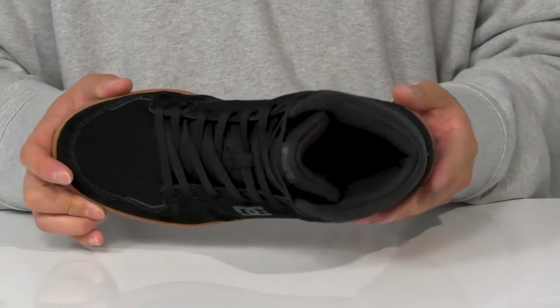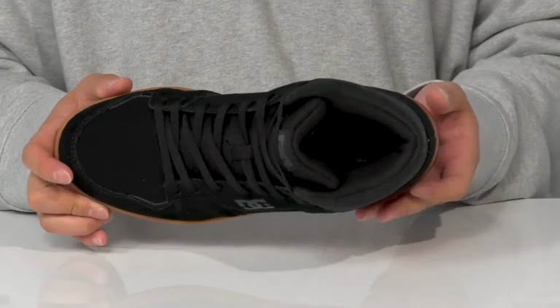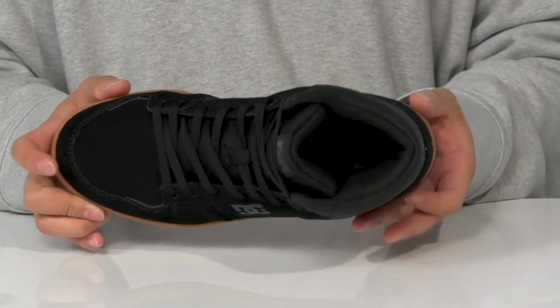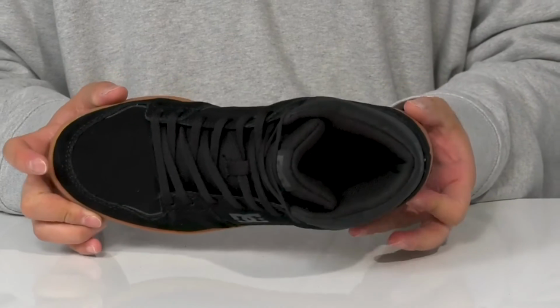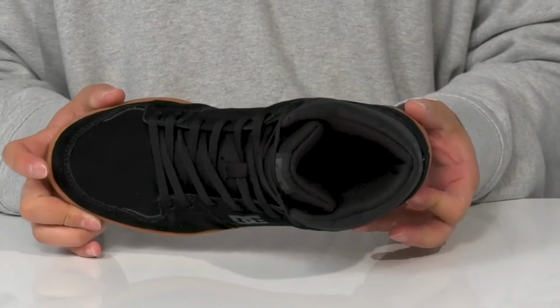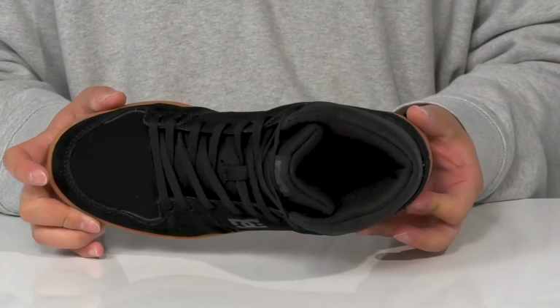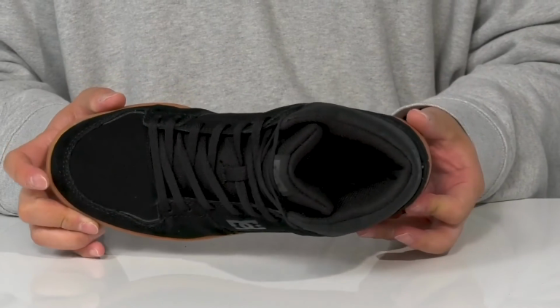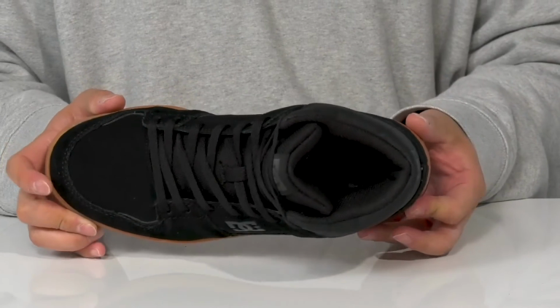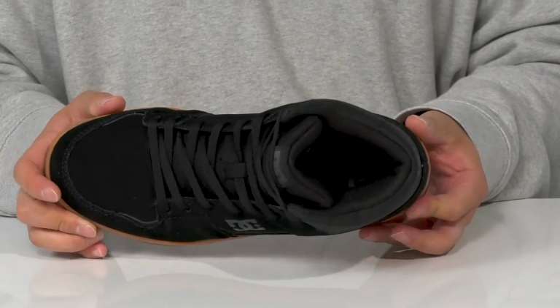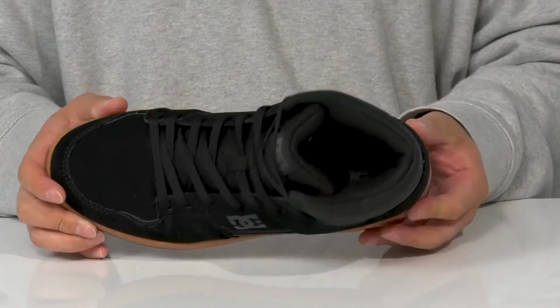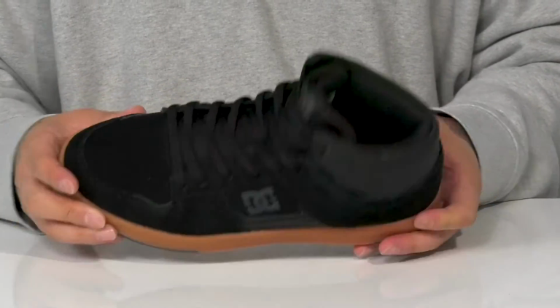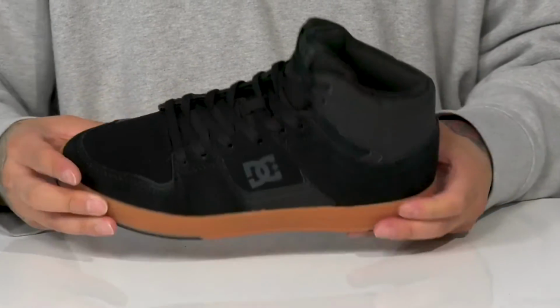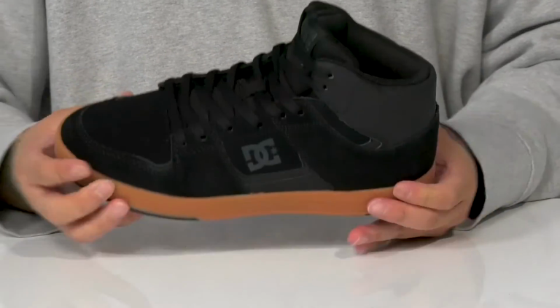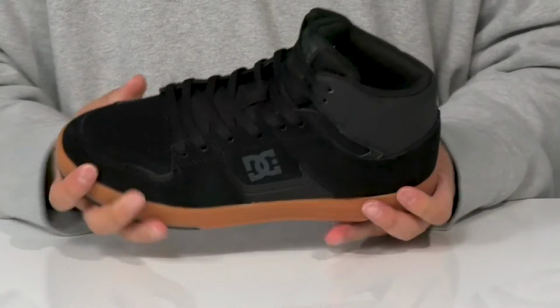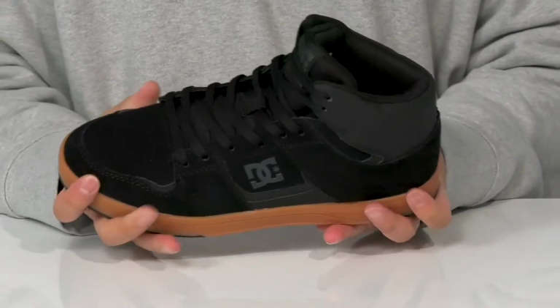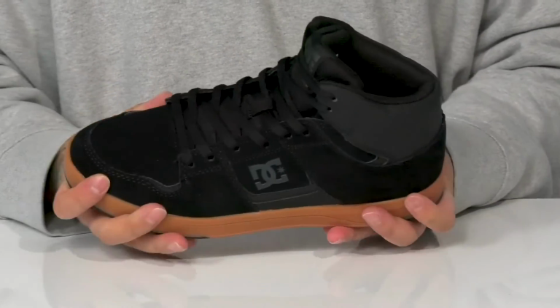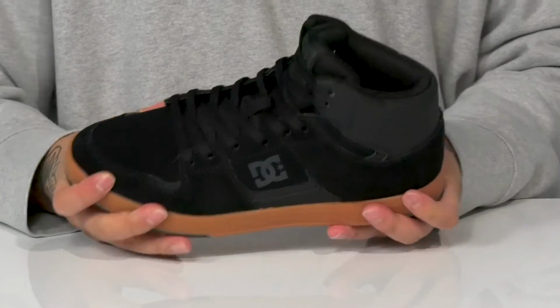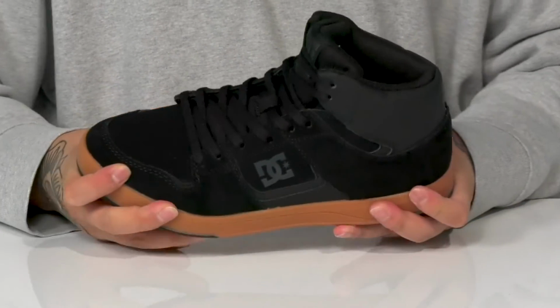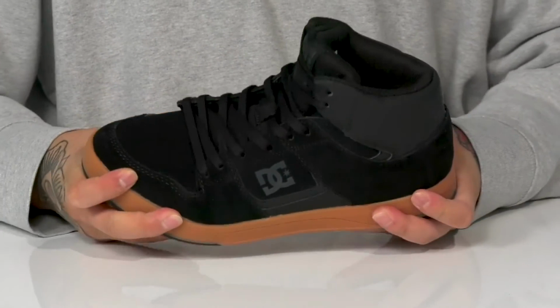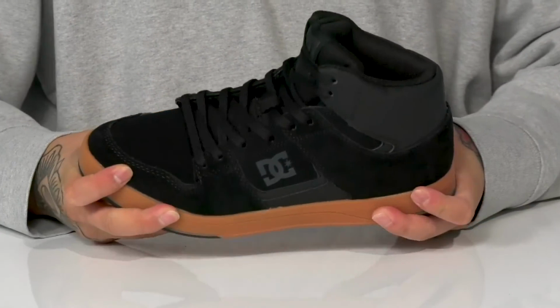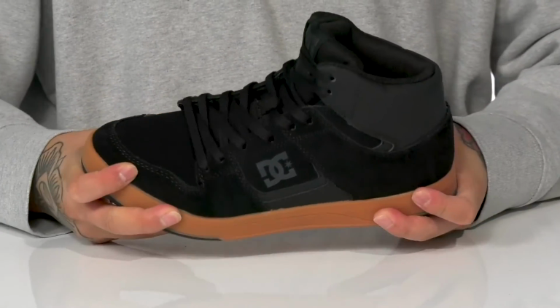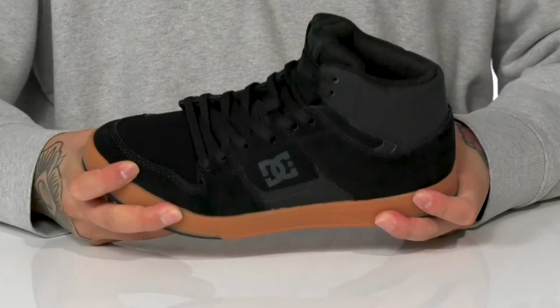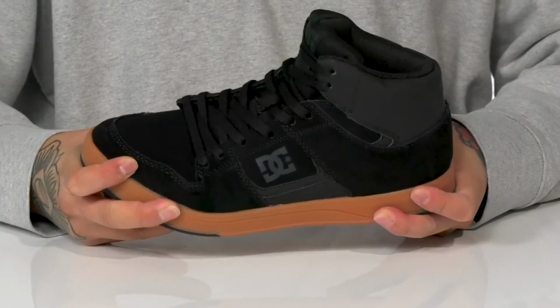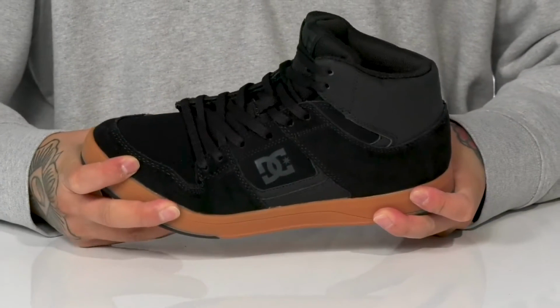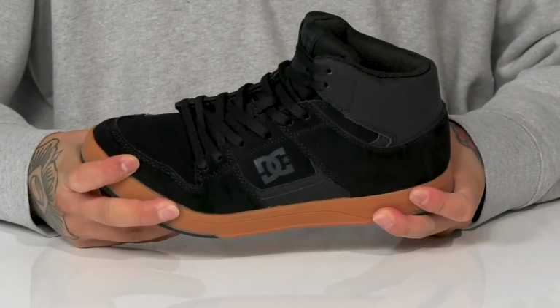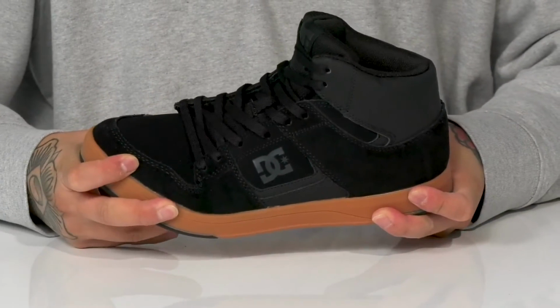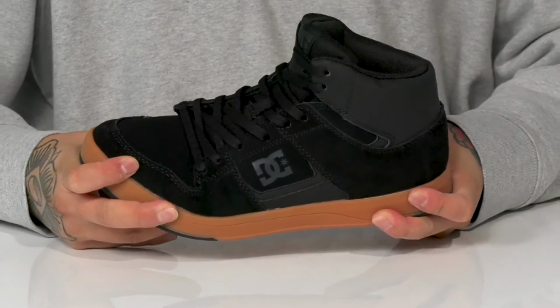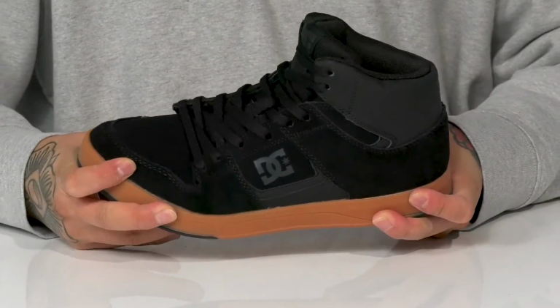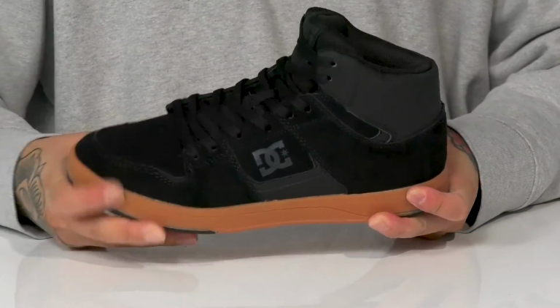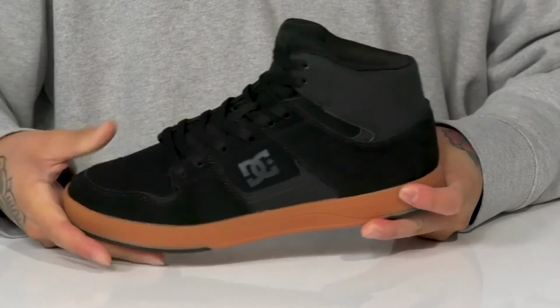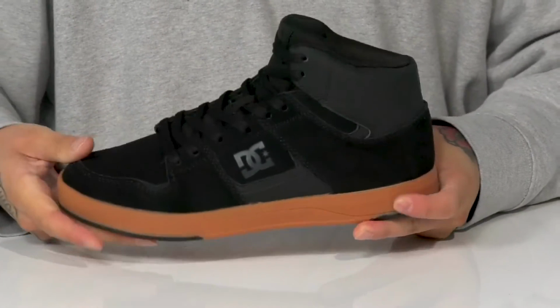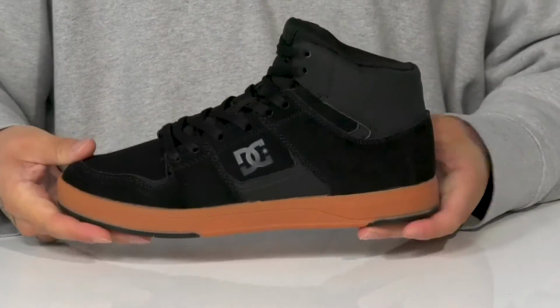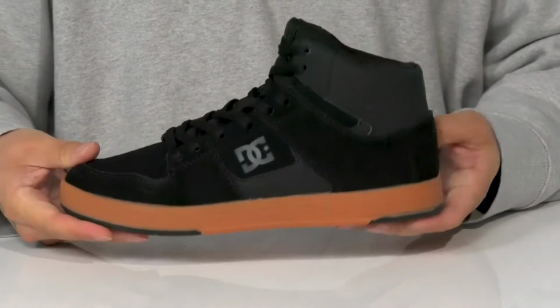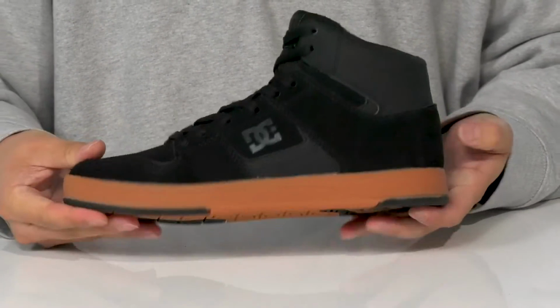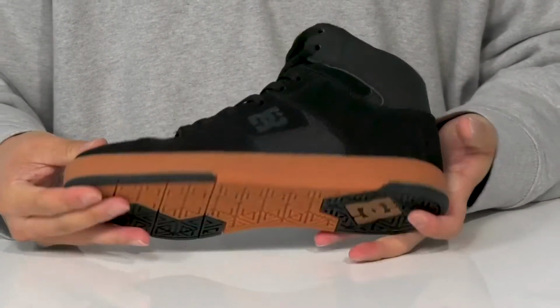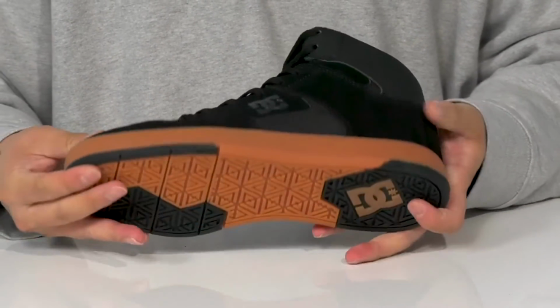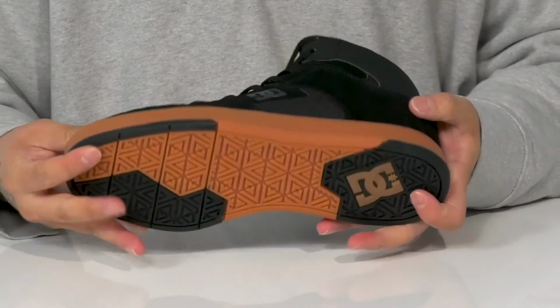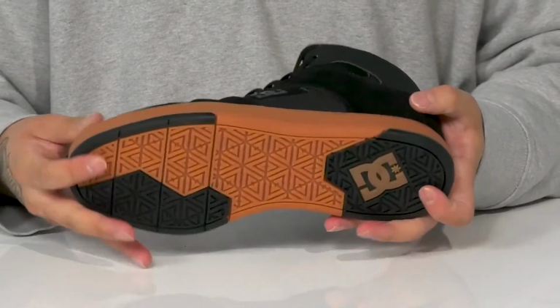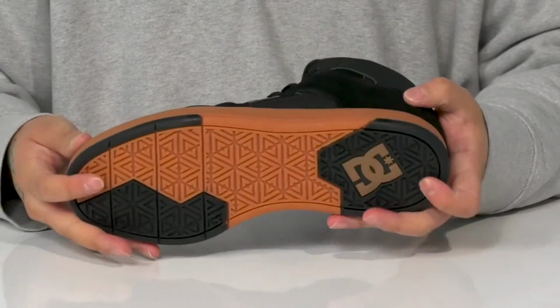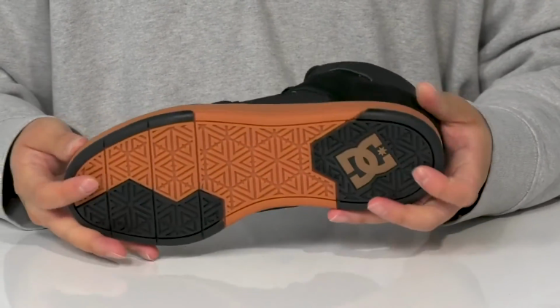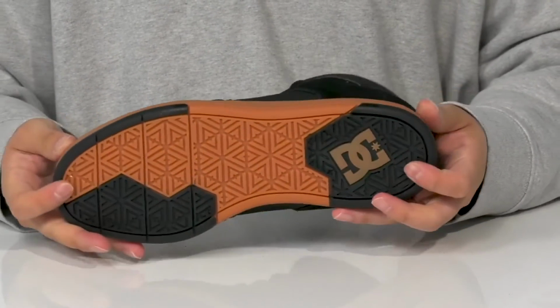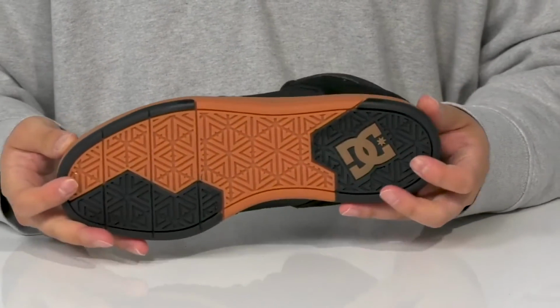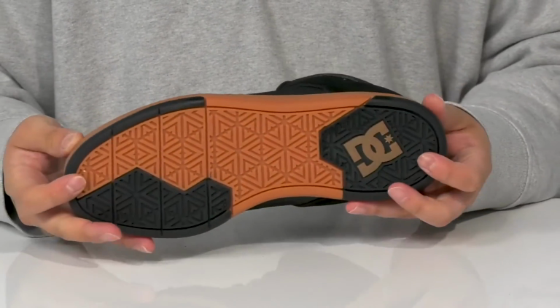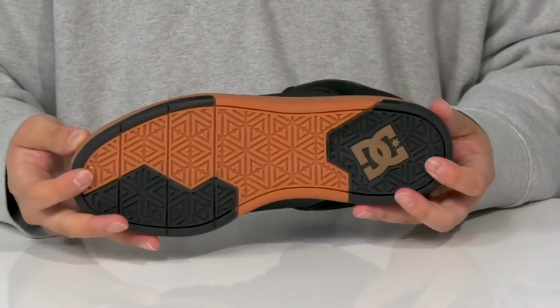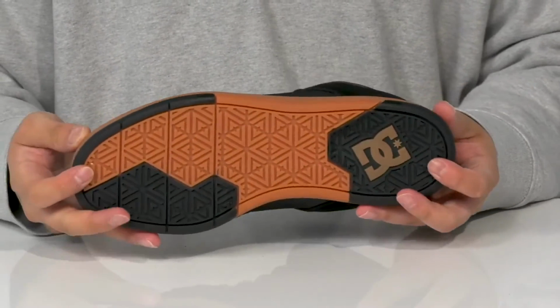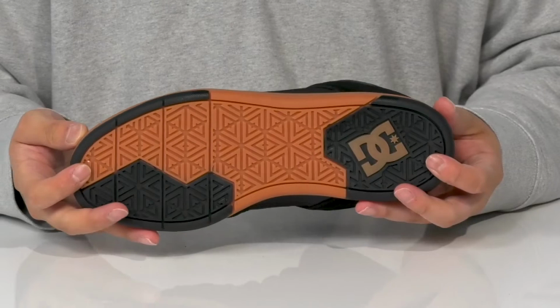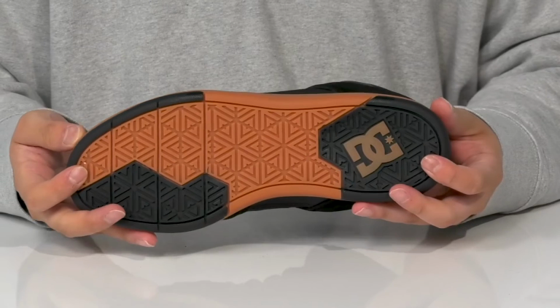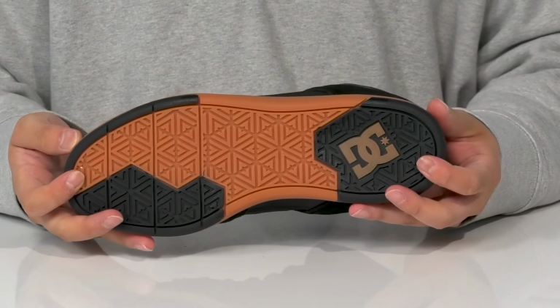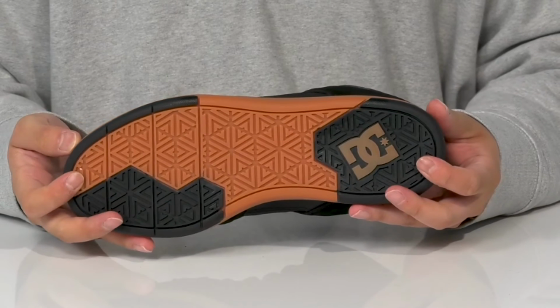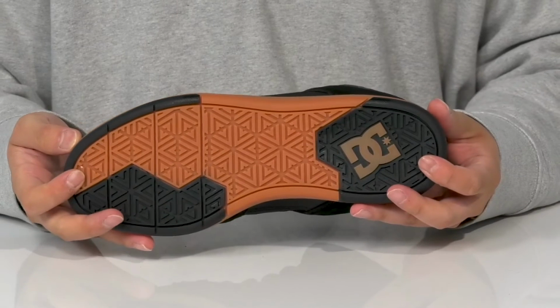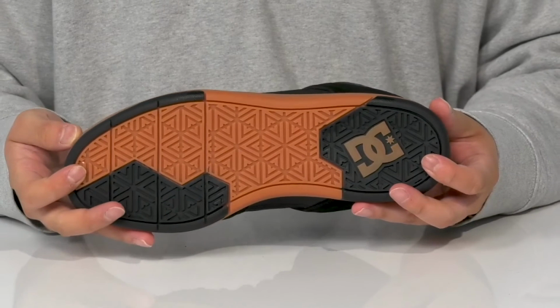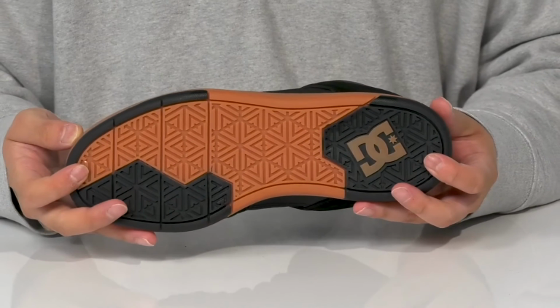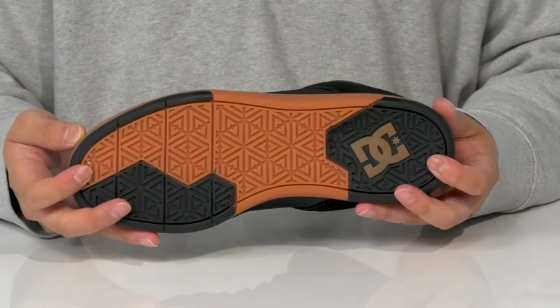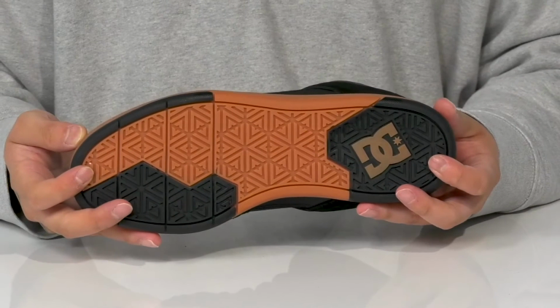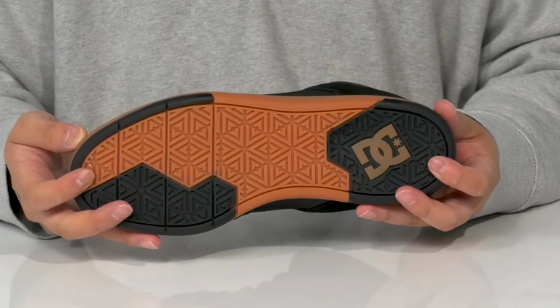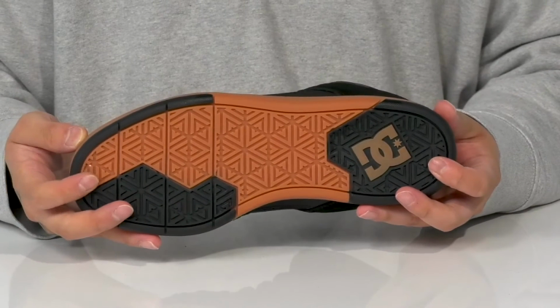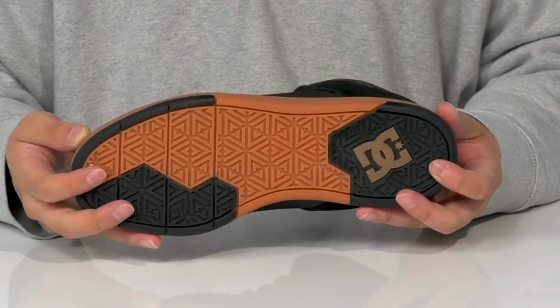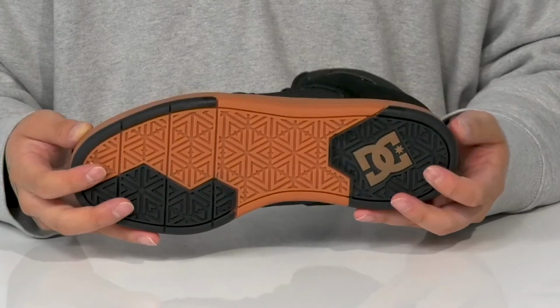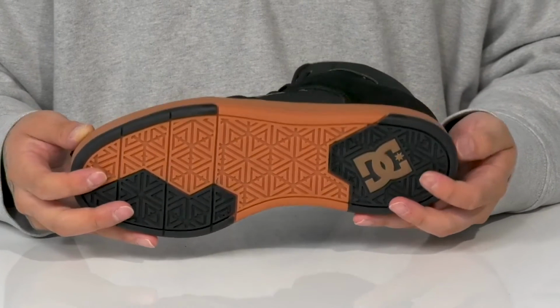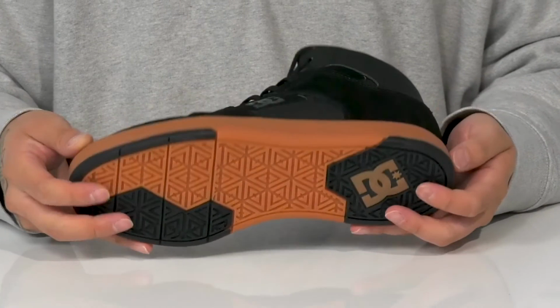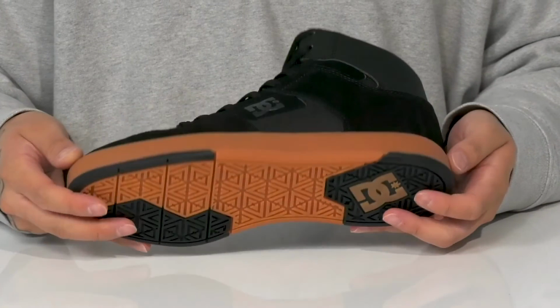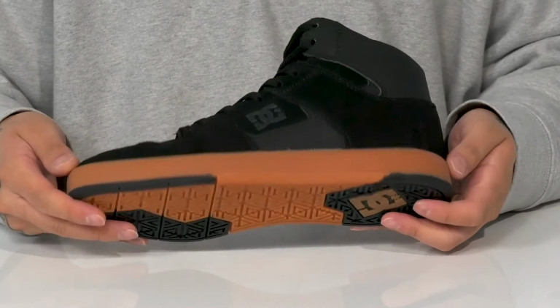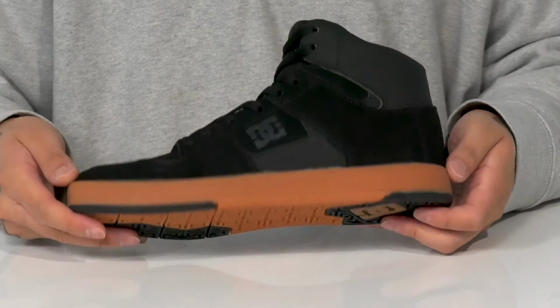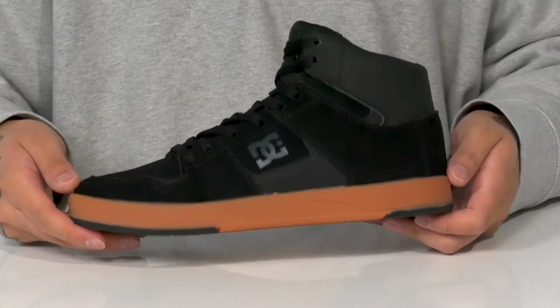Get a nice sturdy build on the shoe itself with a bit of flexibility. It all sits on top of a textured rubber outsole to keep them stable.